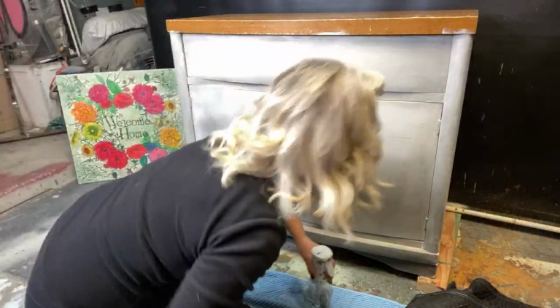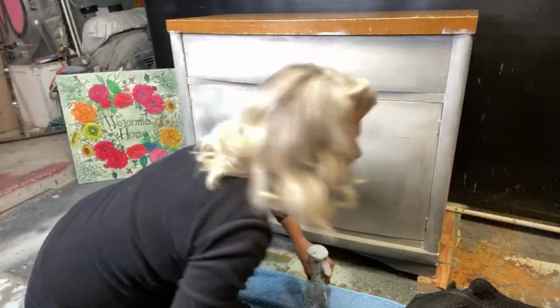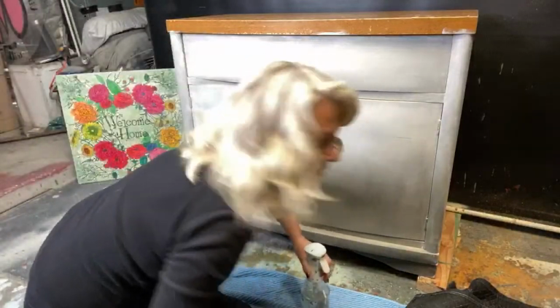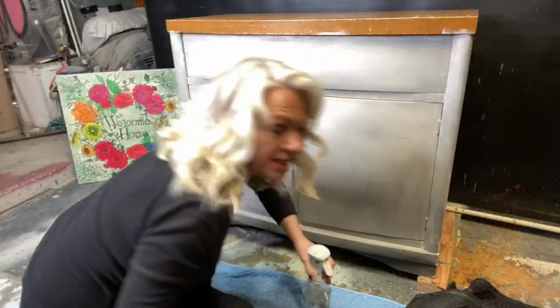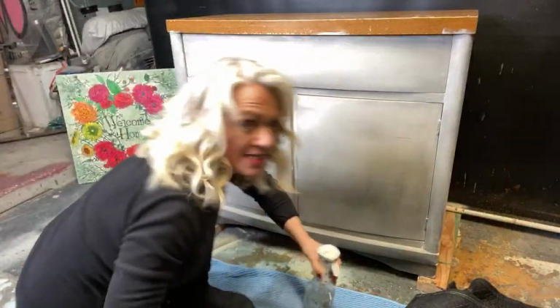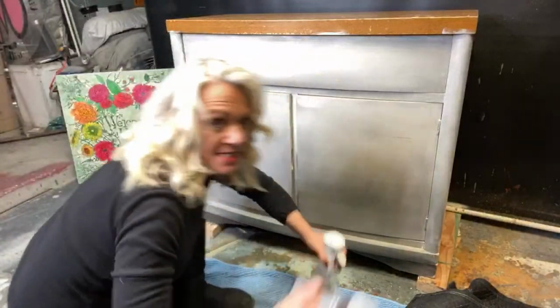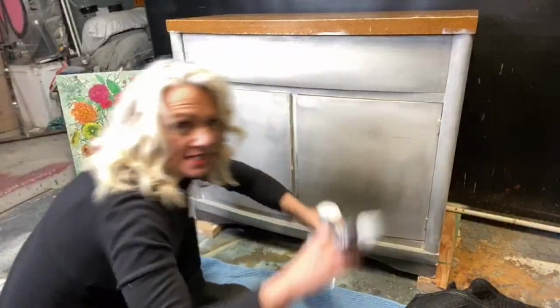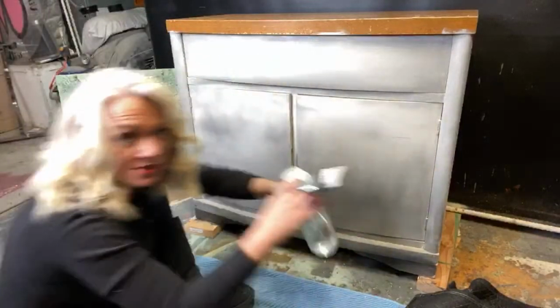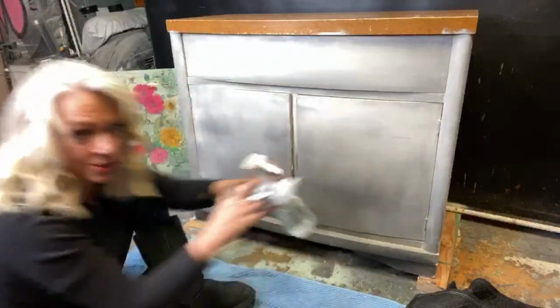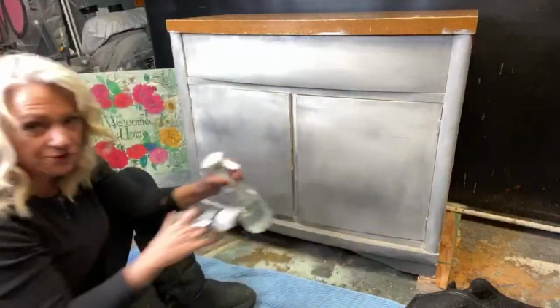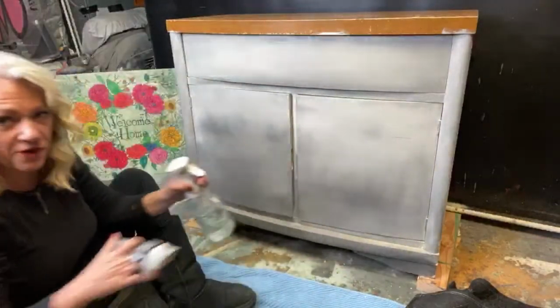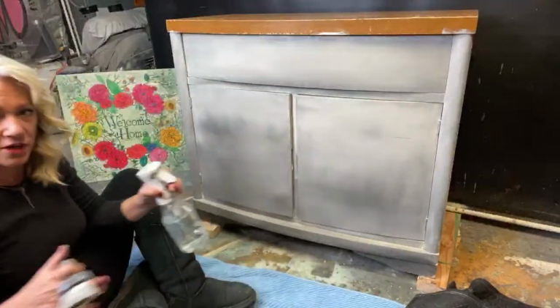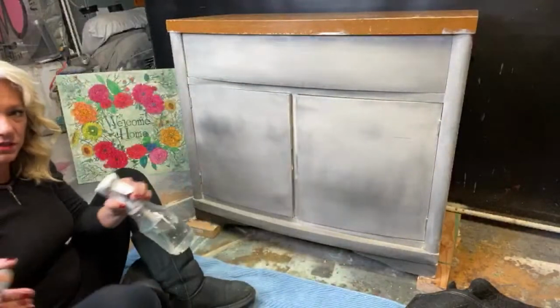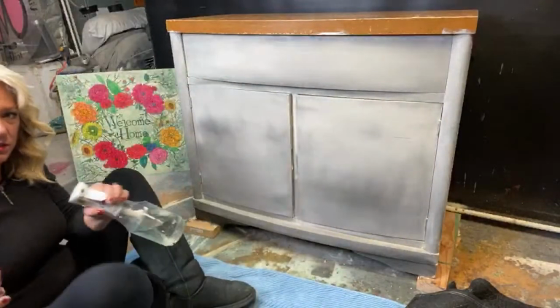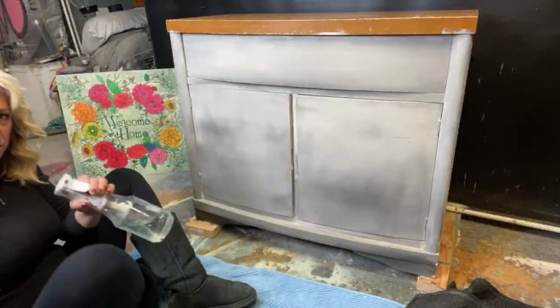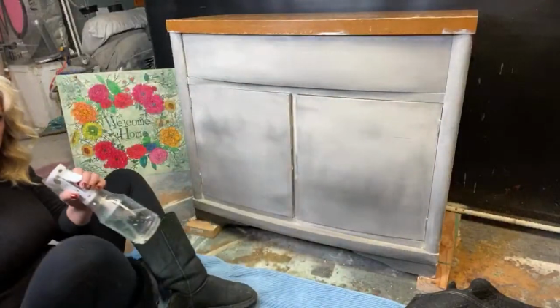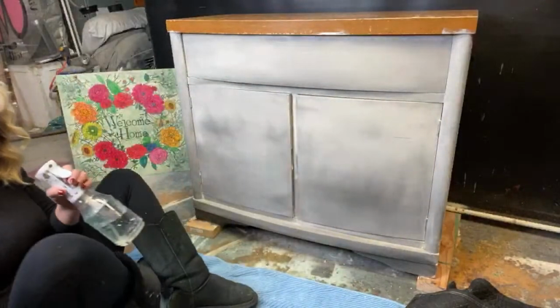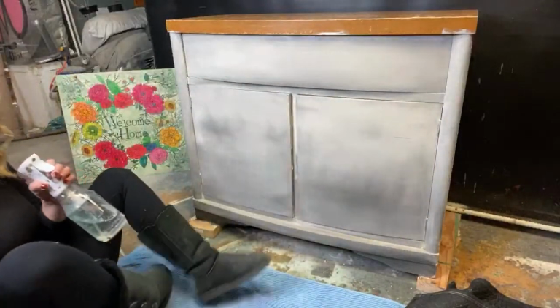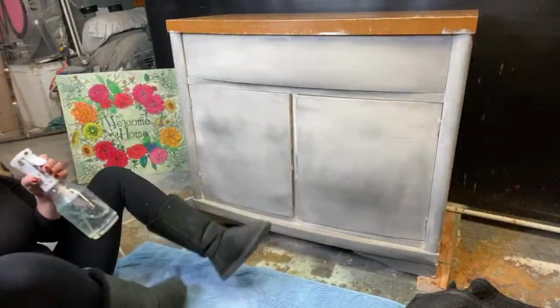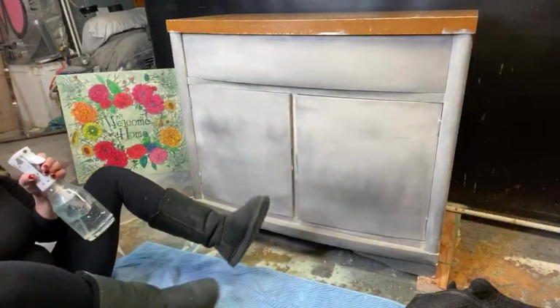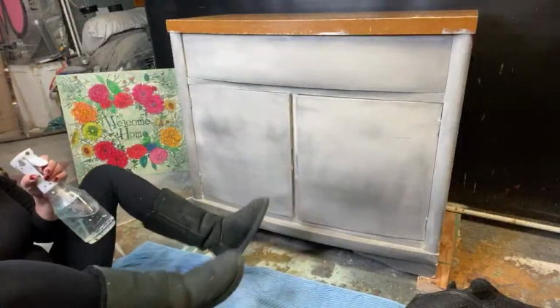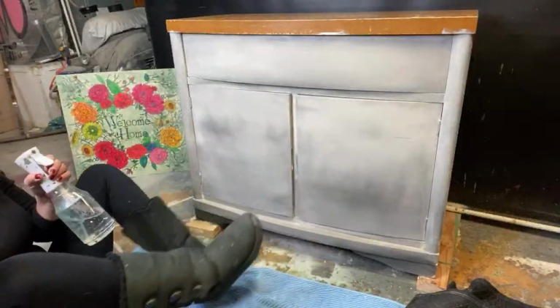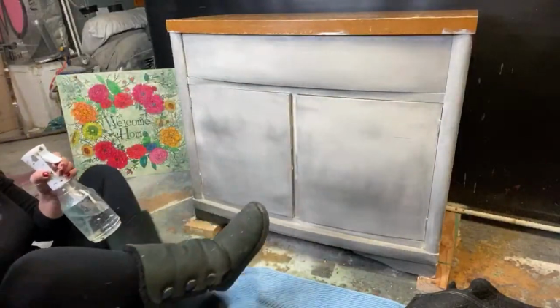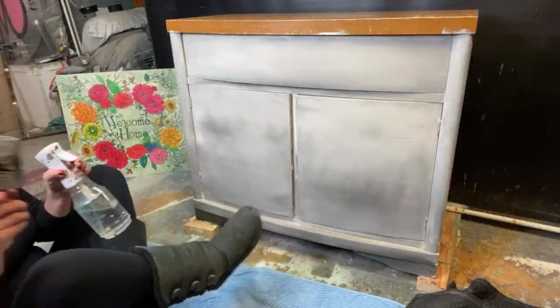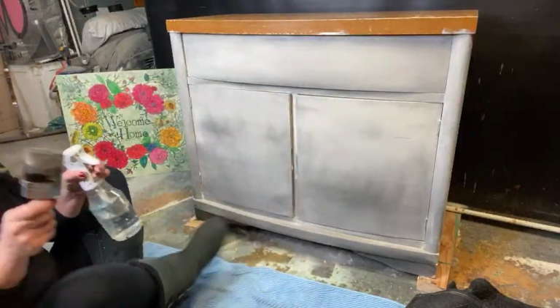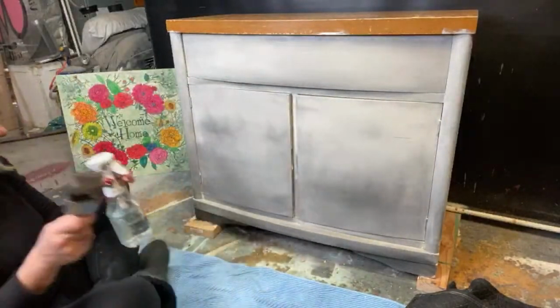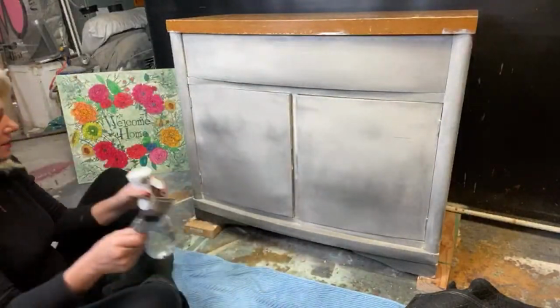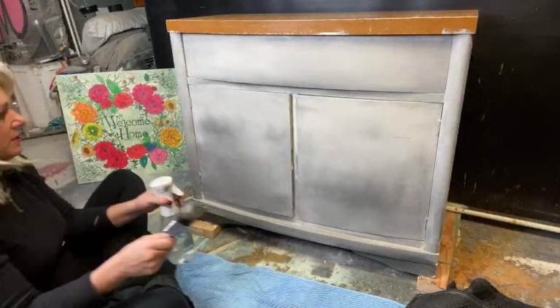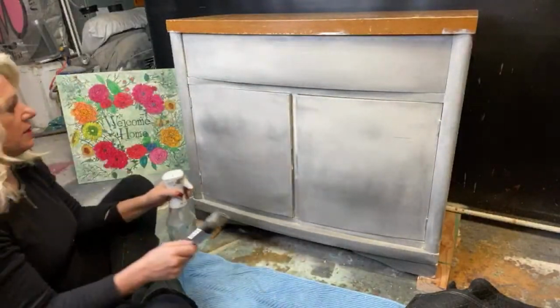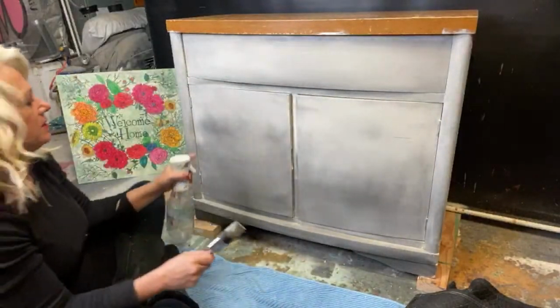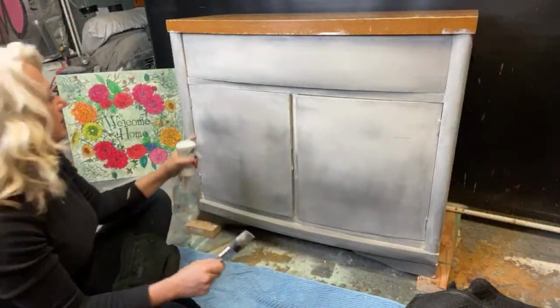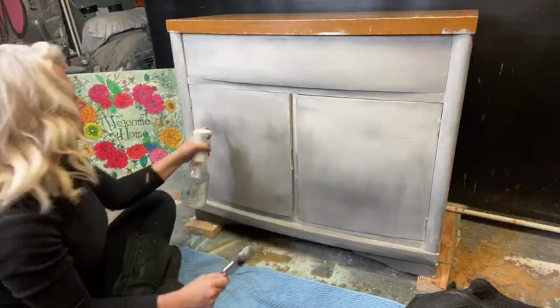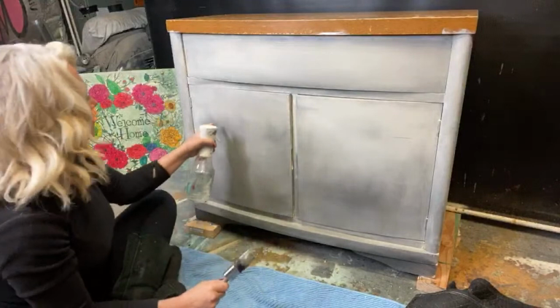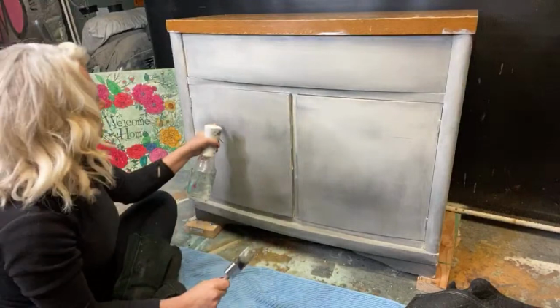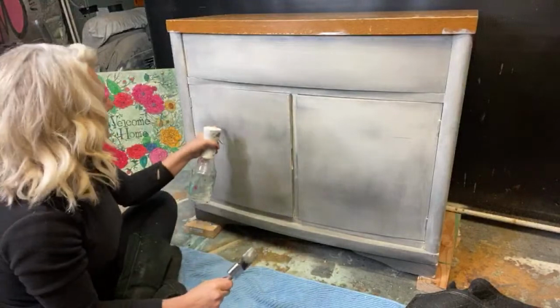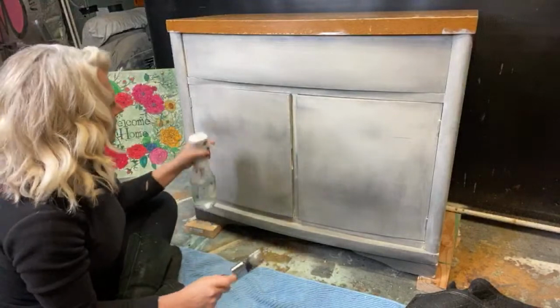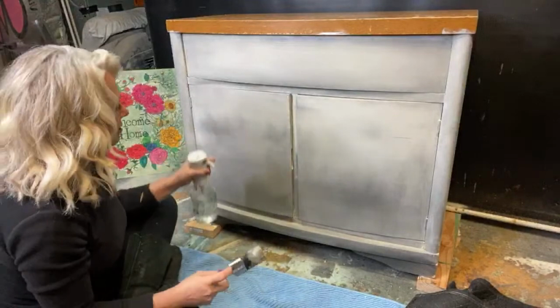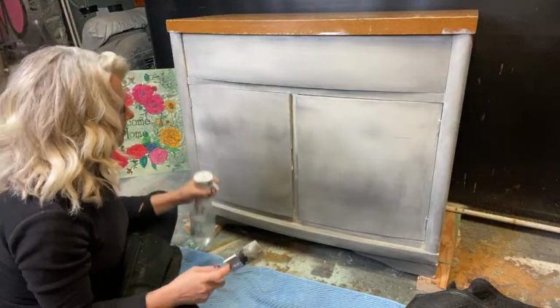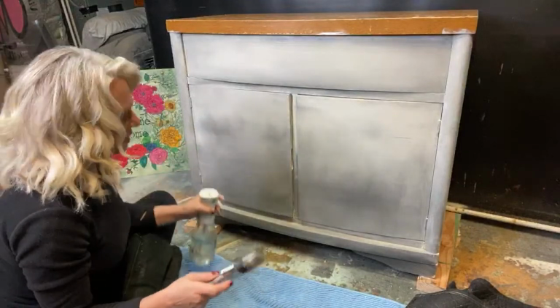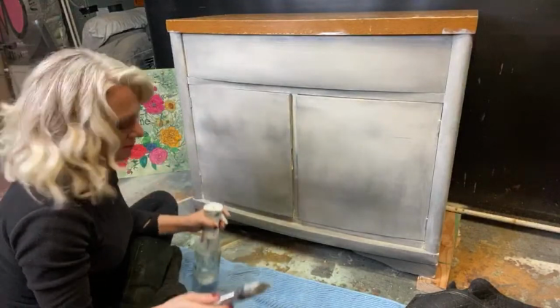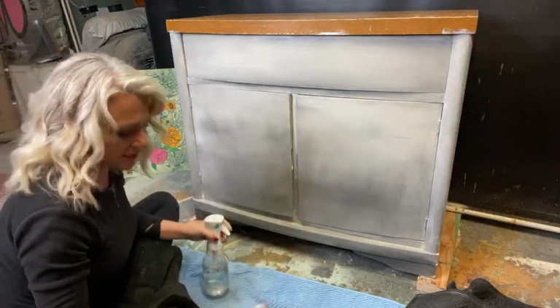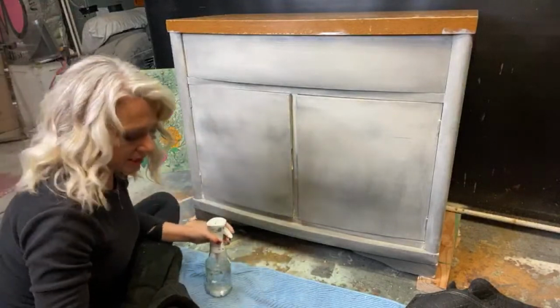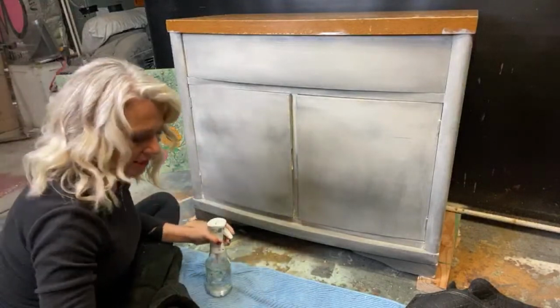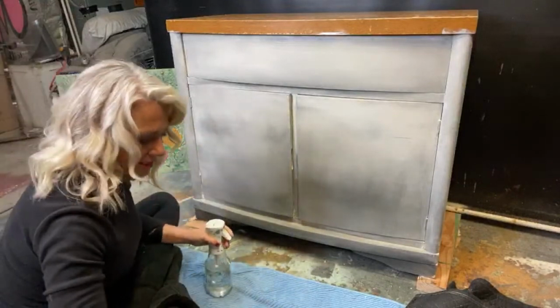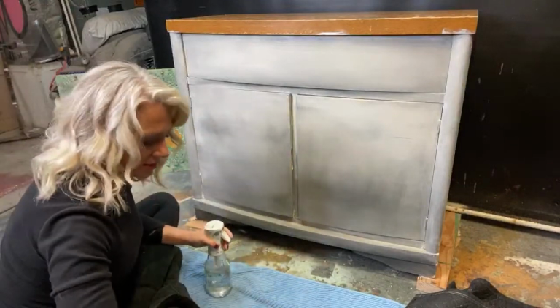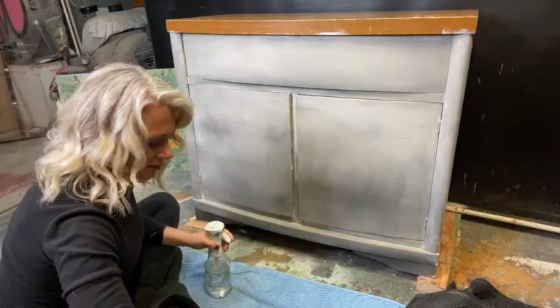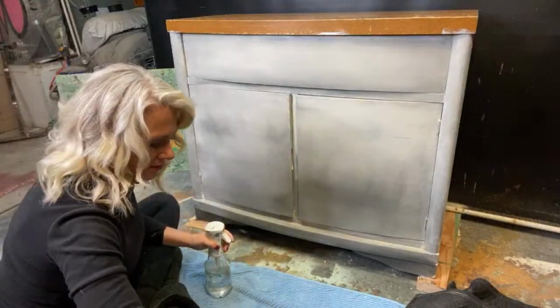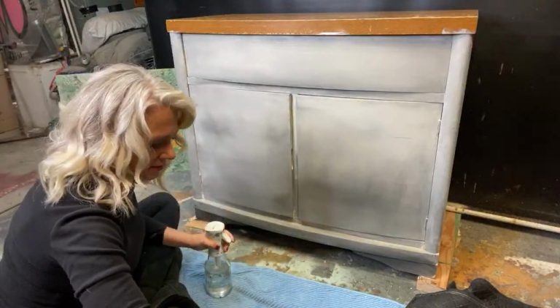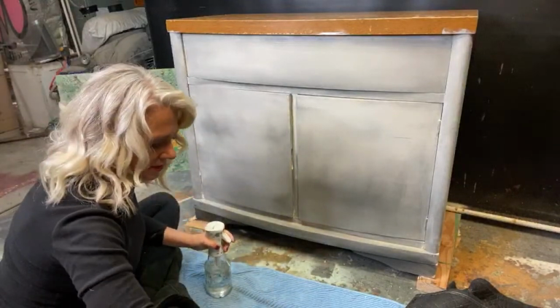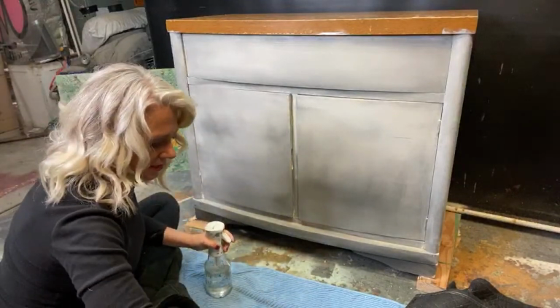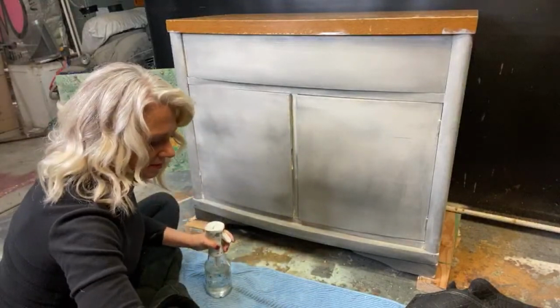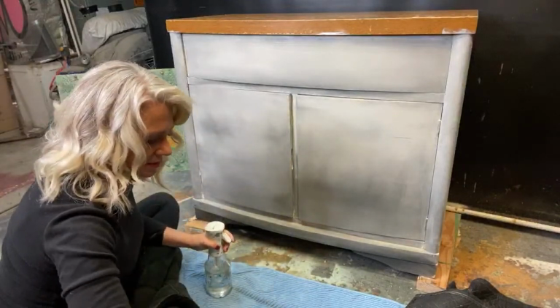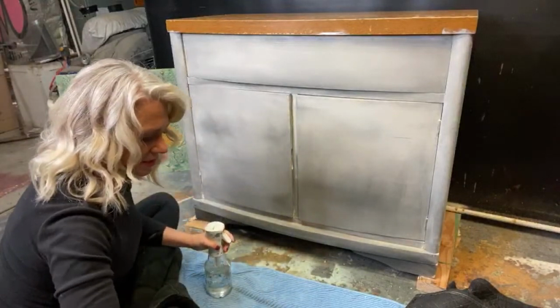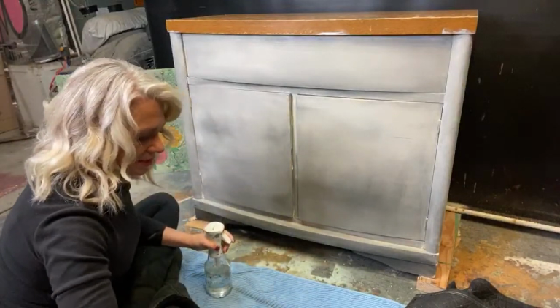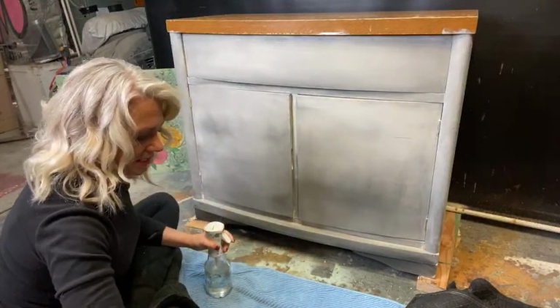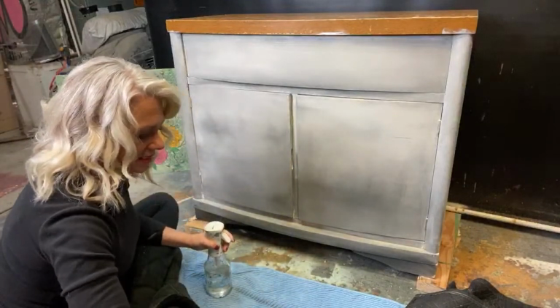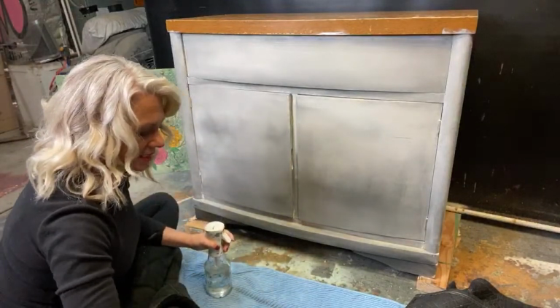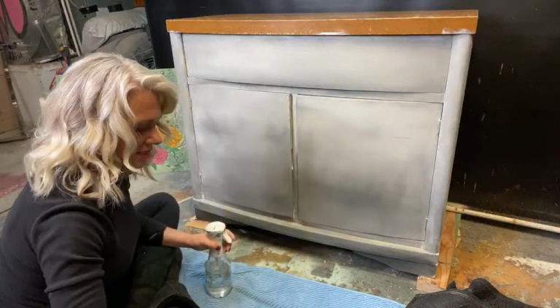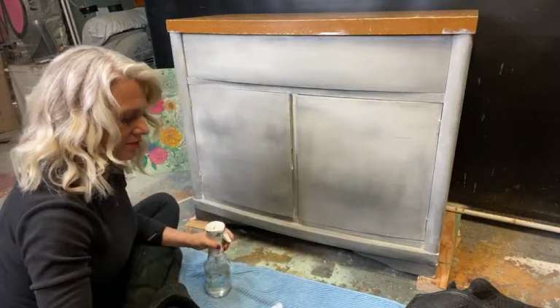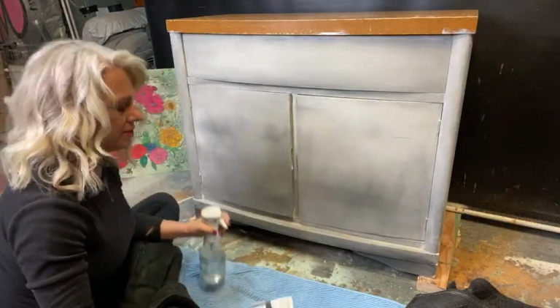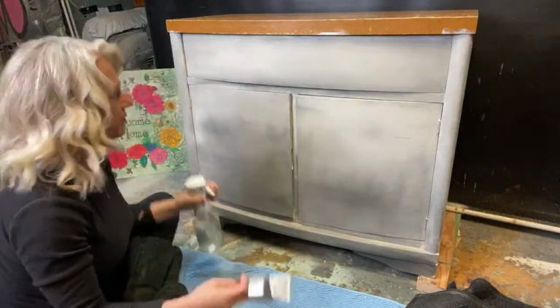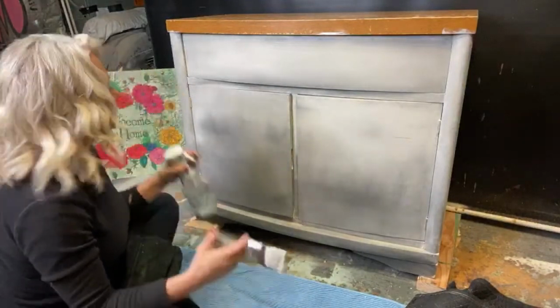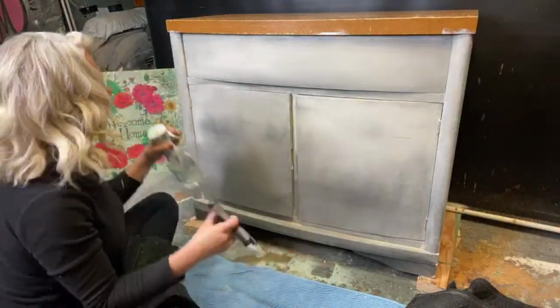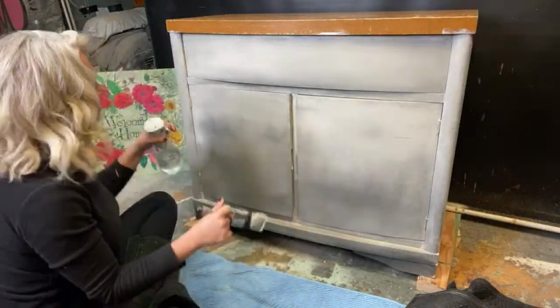Let's see if we can darken this up — what do you guys think so far? It's kind of looking pretty but this is bugging me right here — I think I'm going to take that down a little bit.